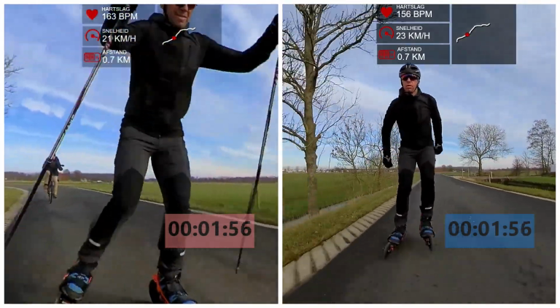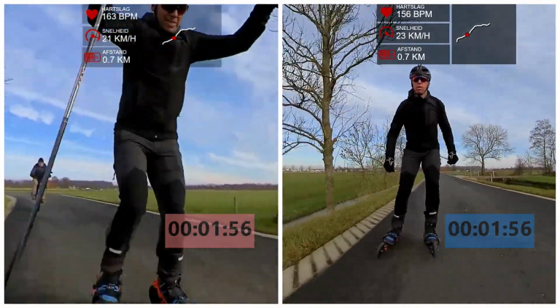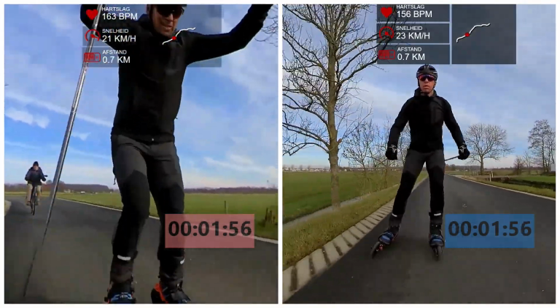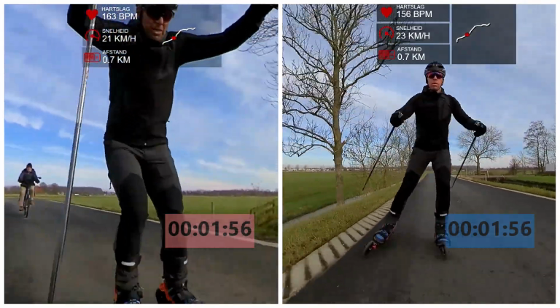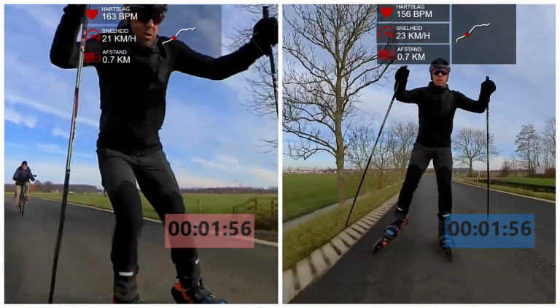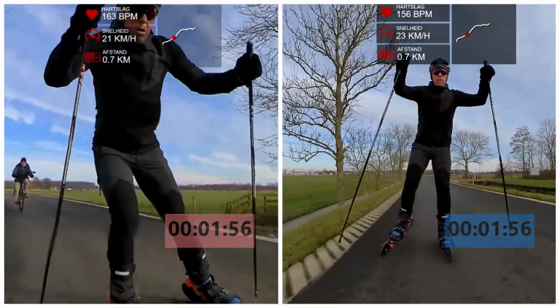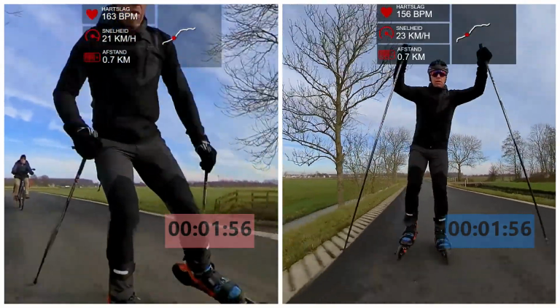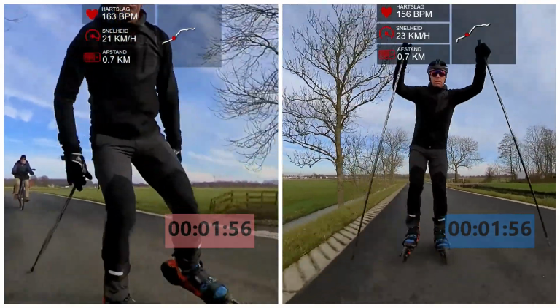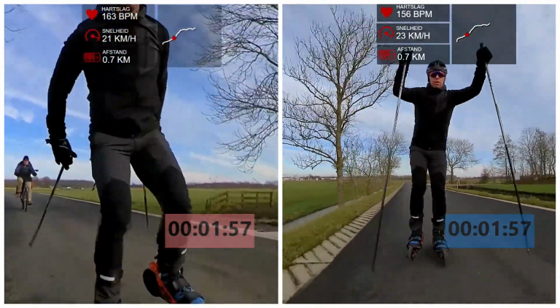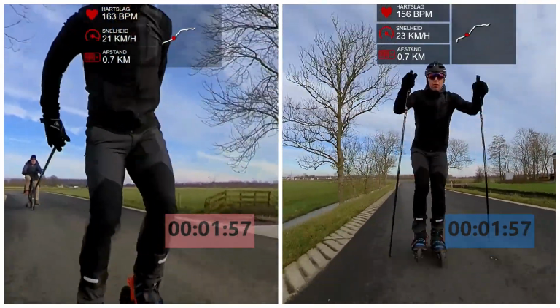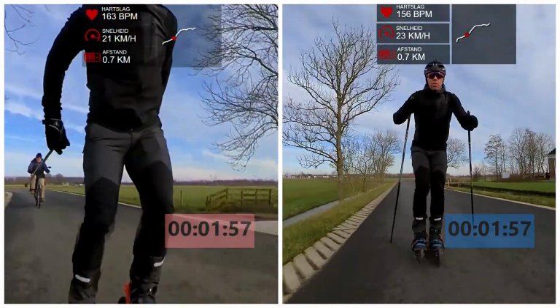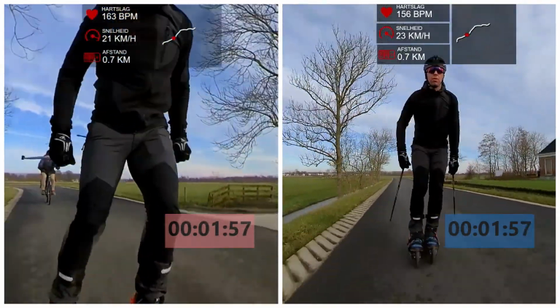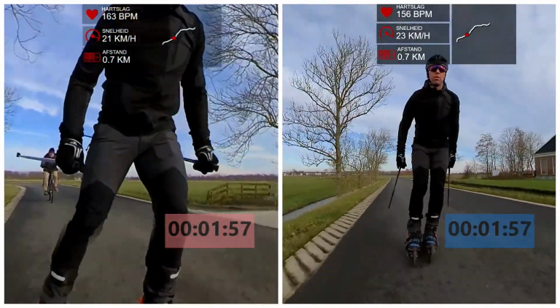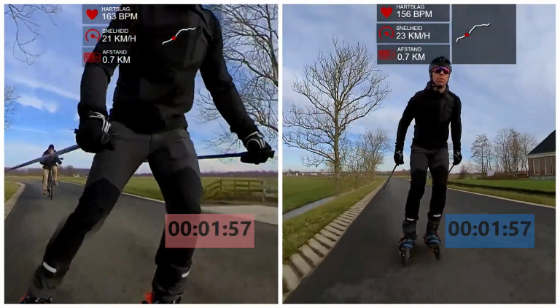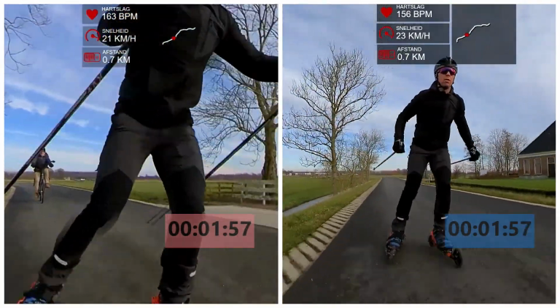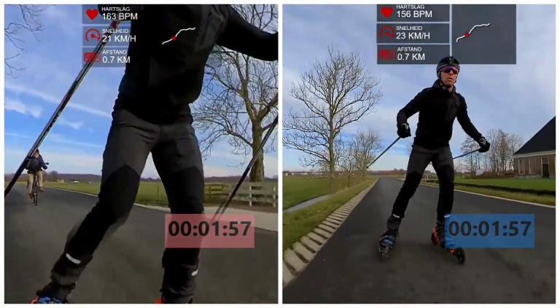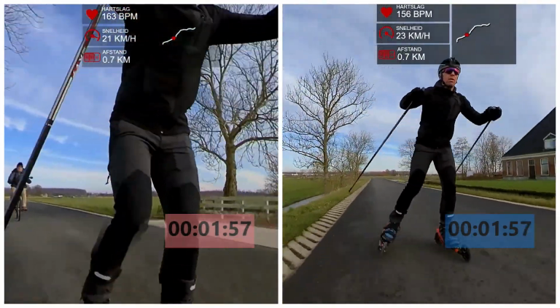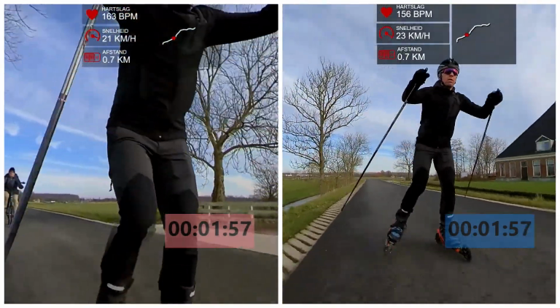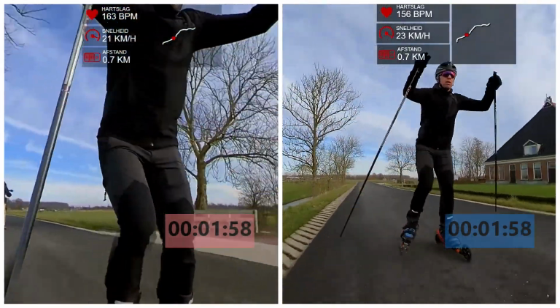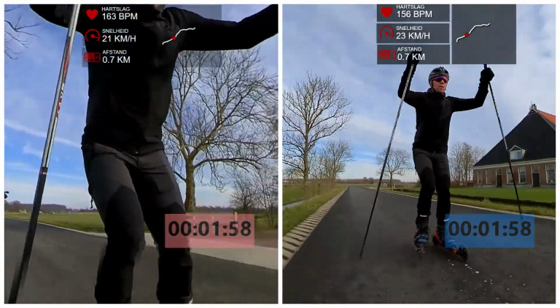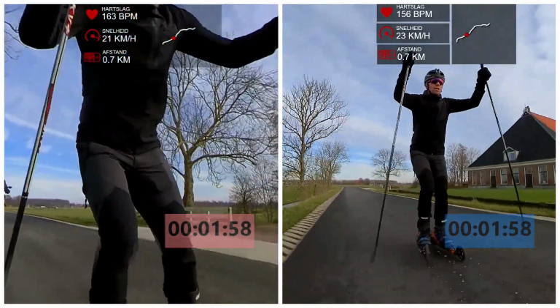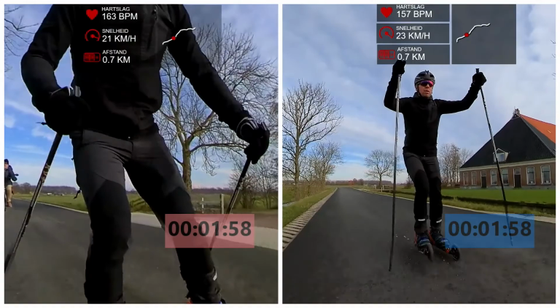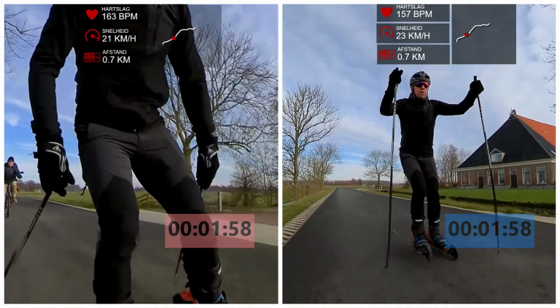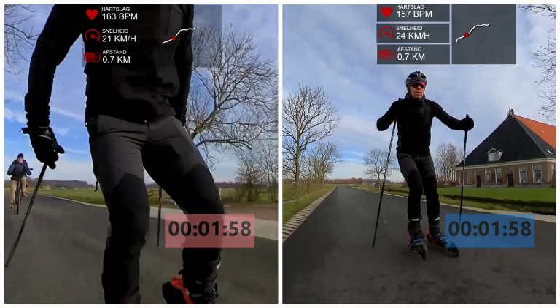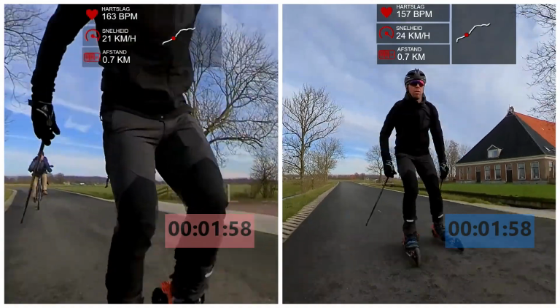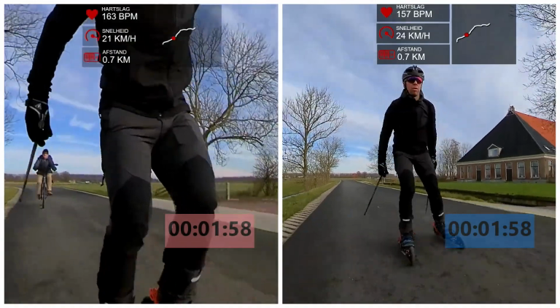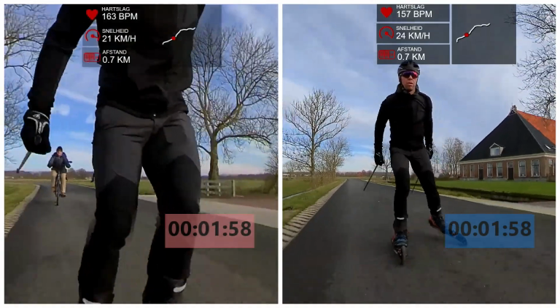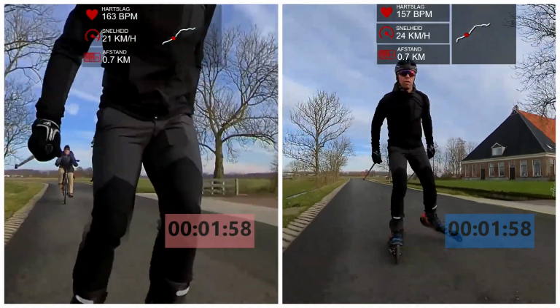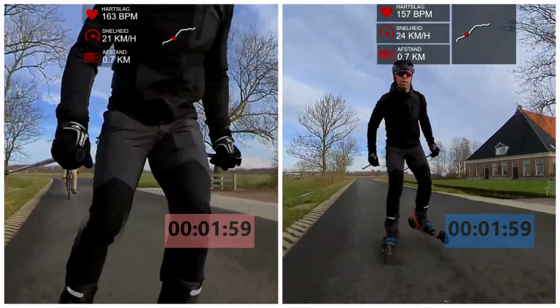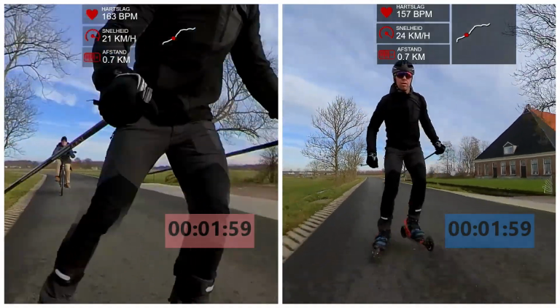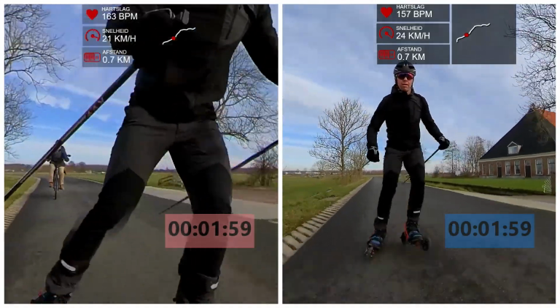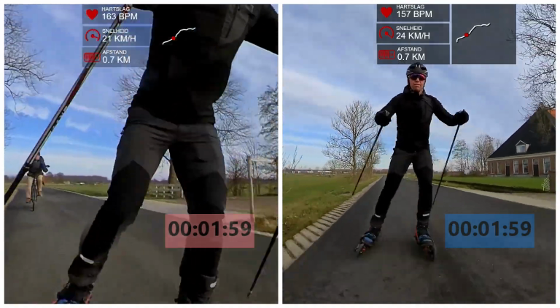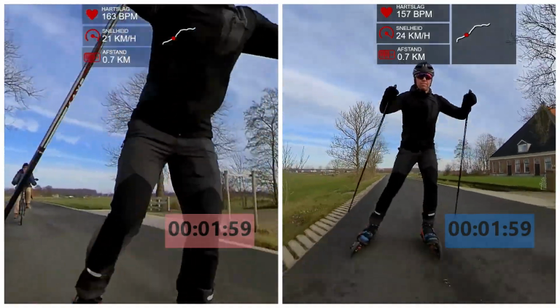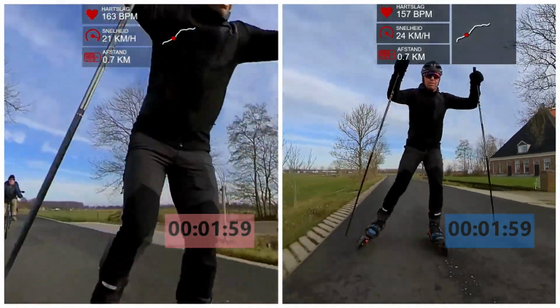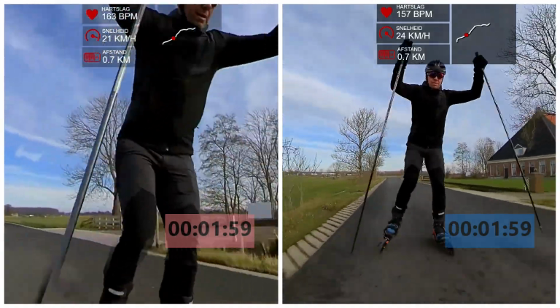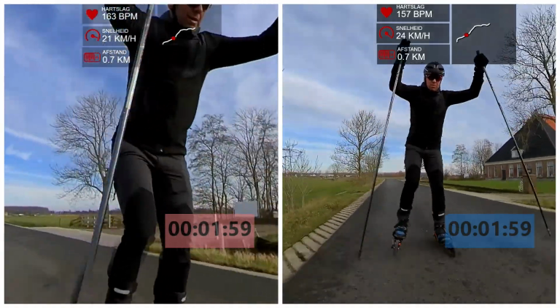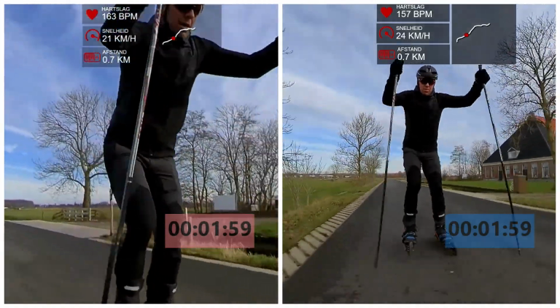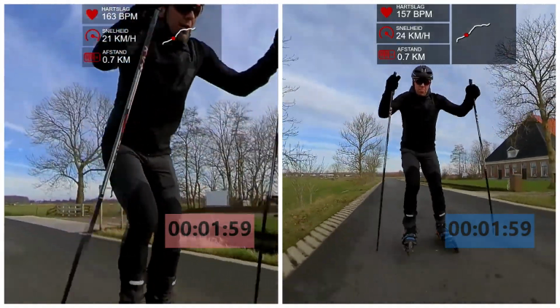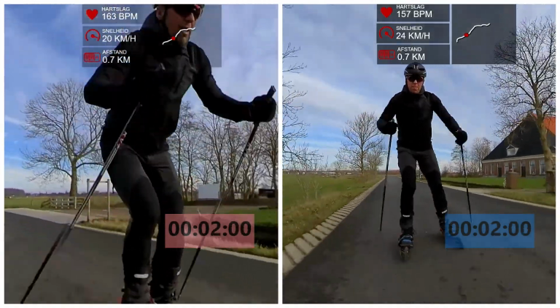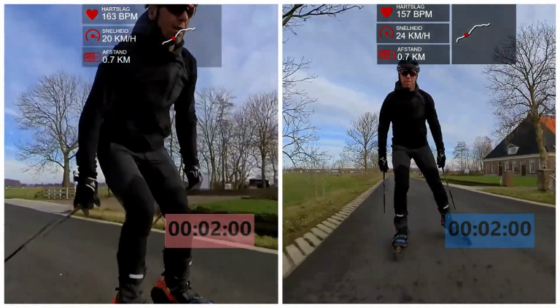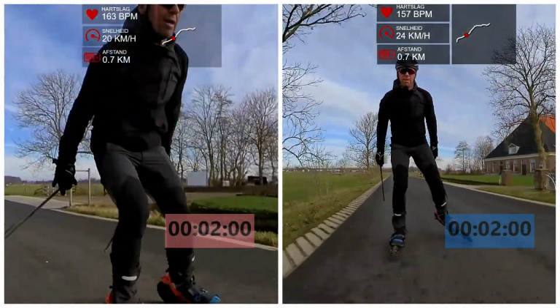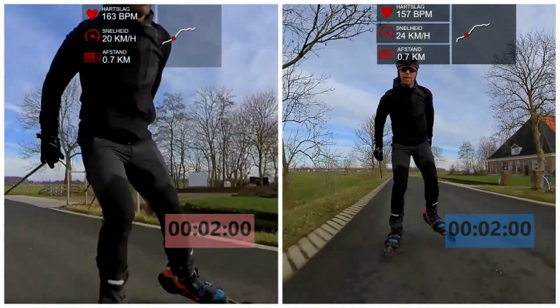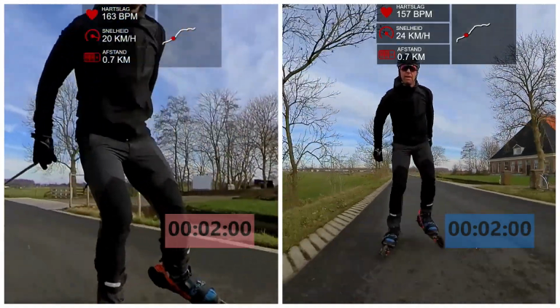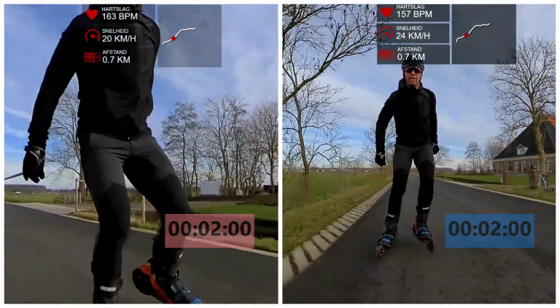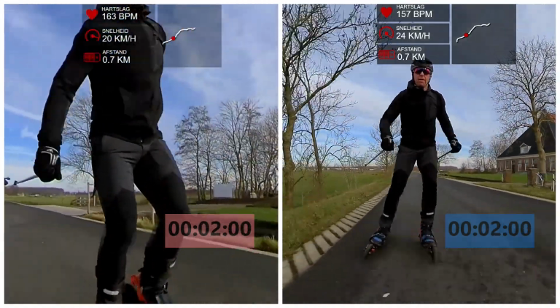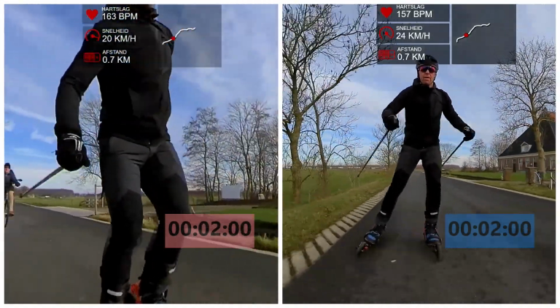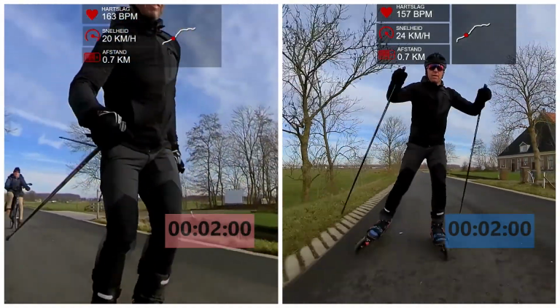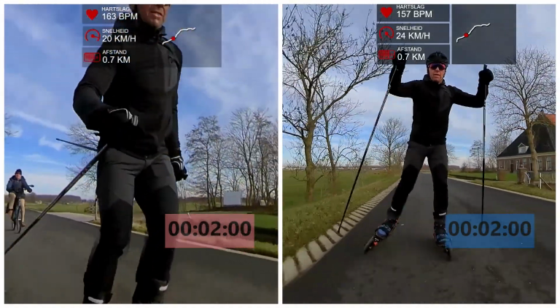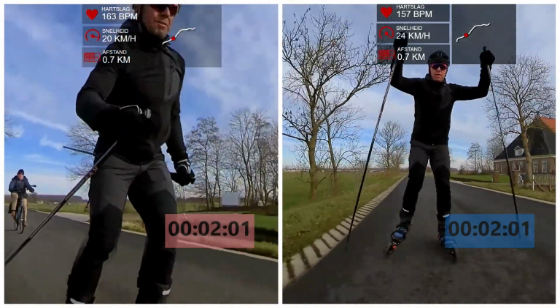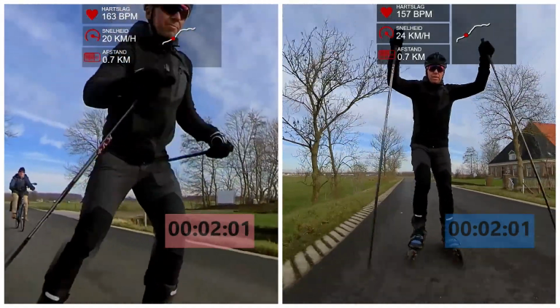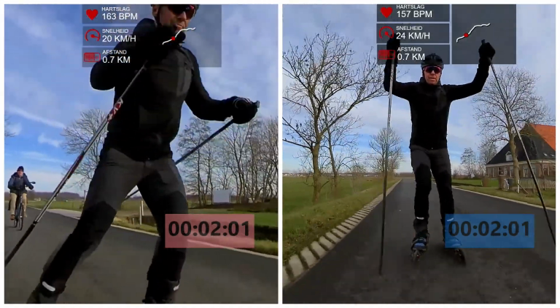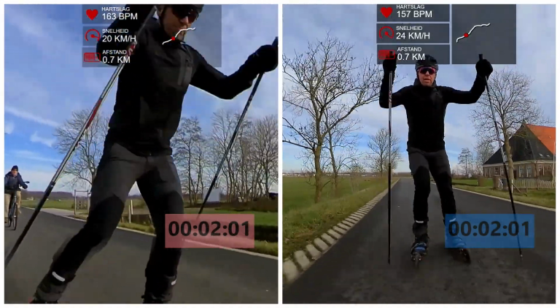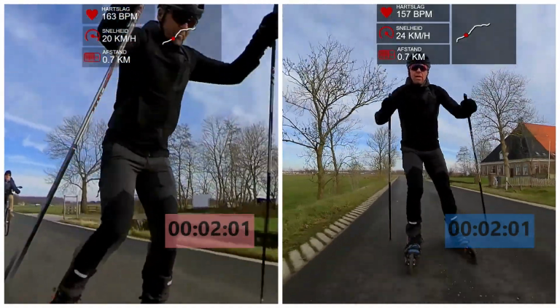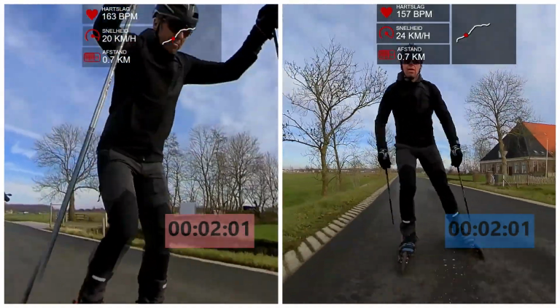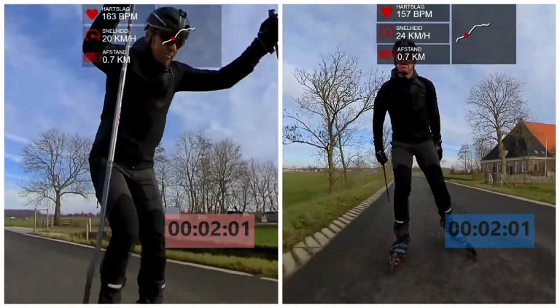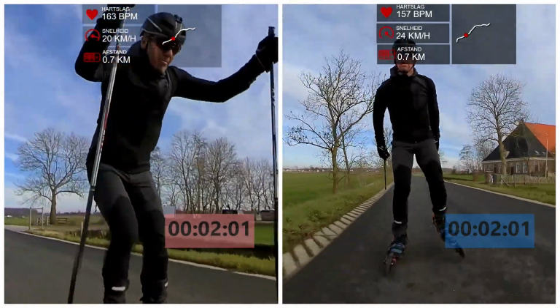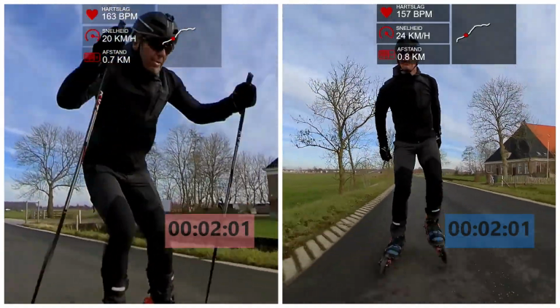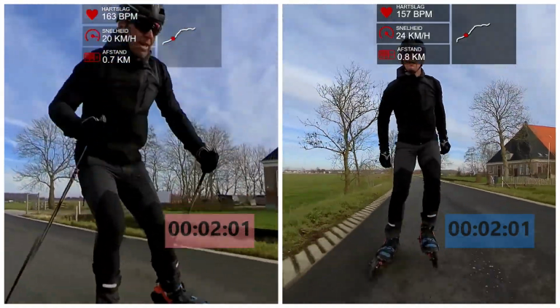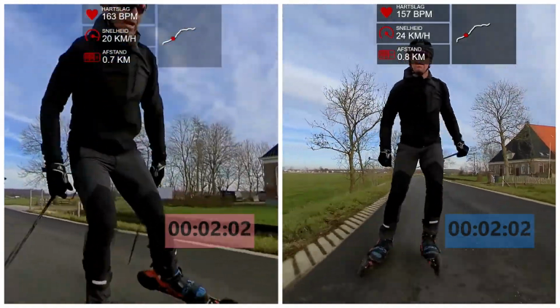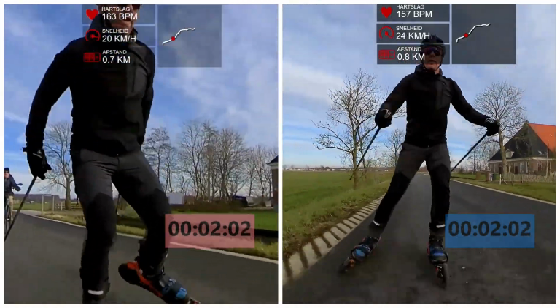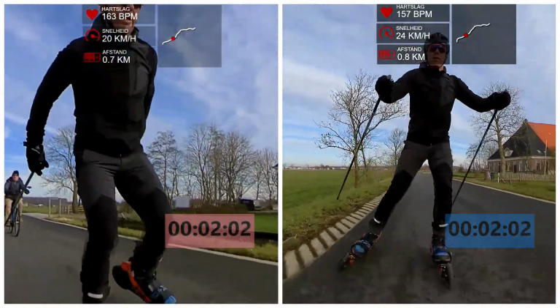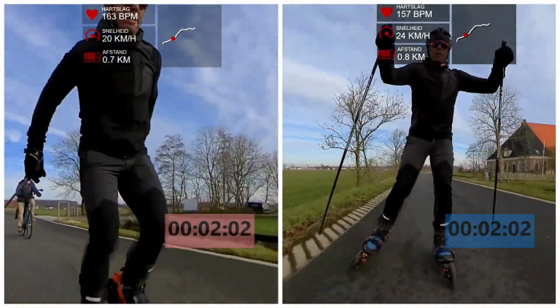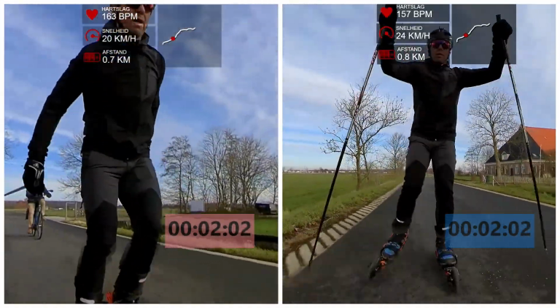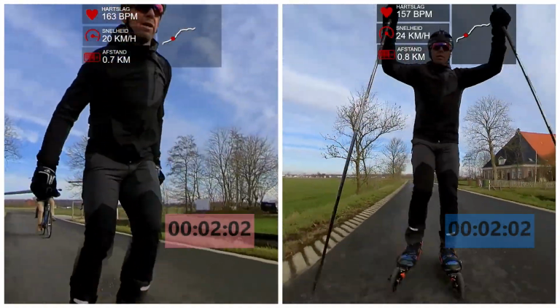However, the wheels are thinner, thus less stable. Sometimes I had some trouble keeping balance.